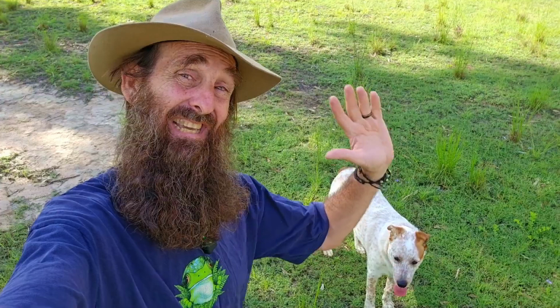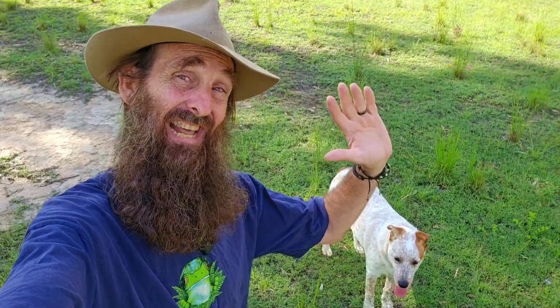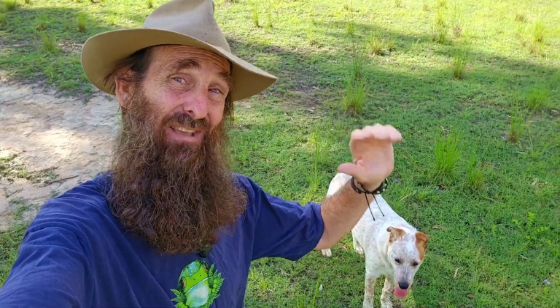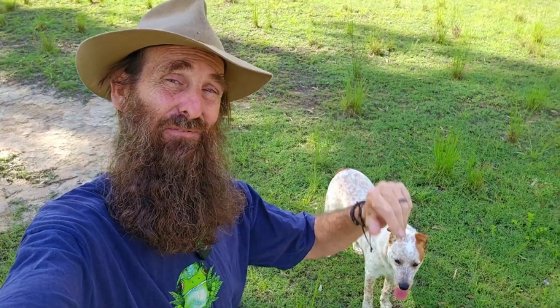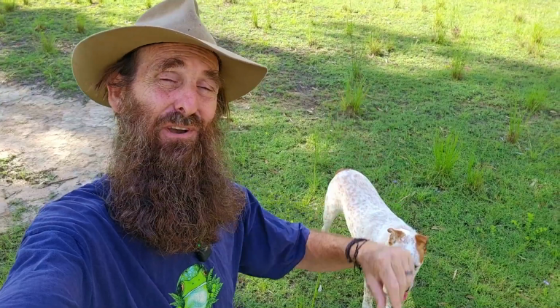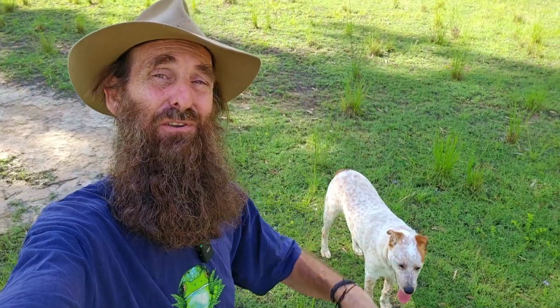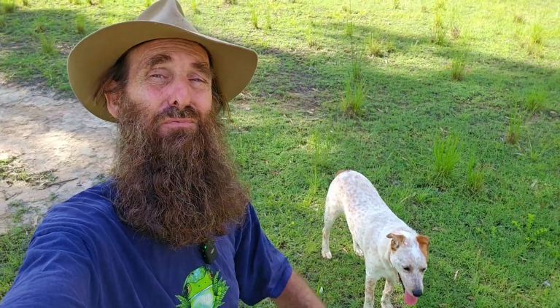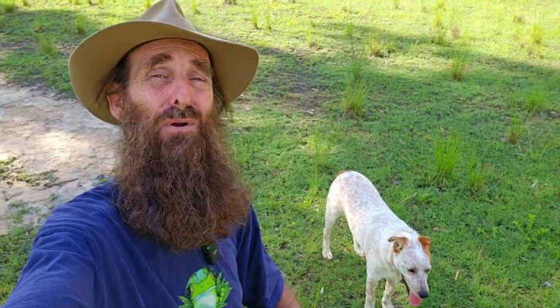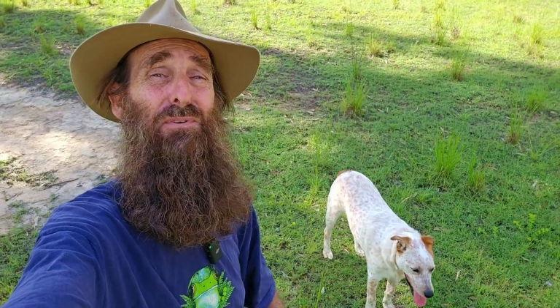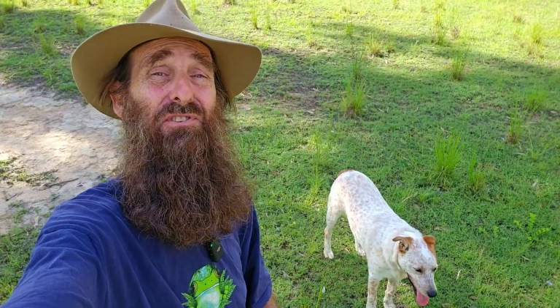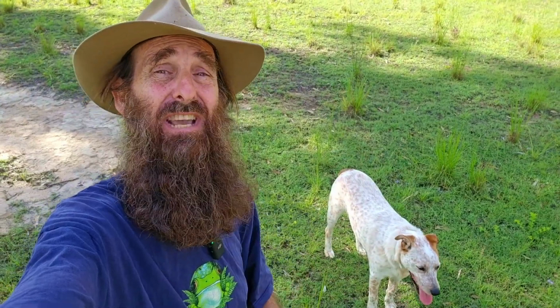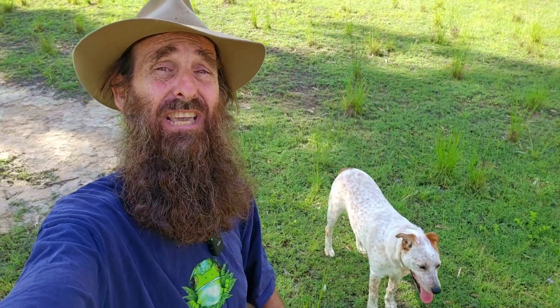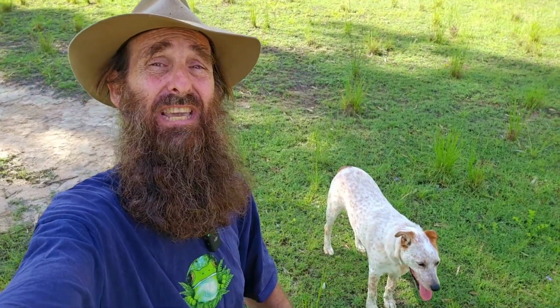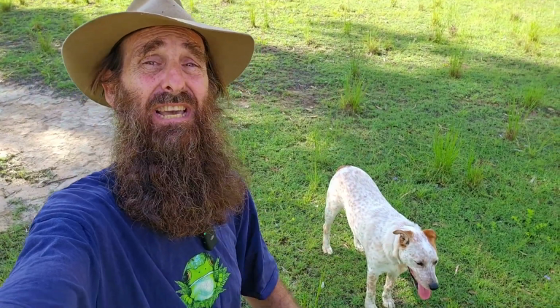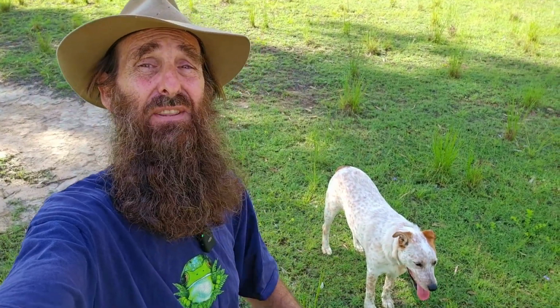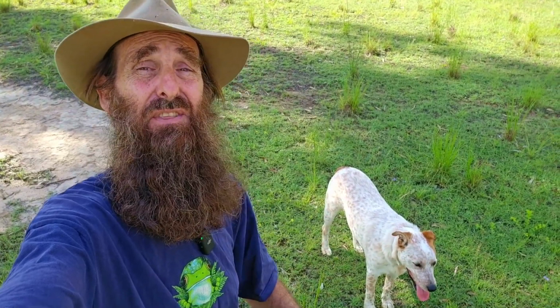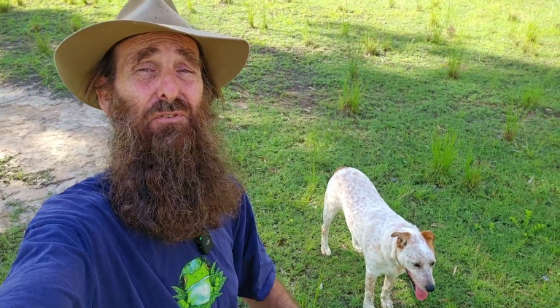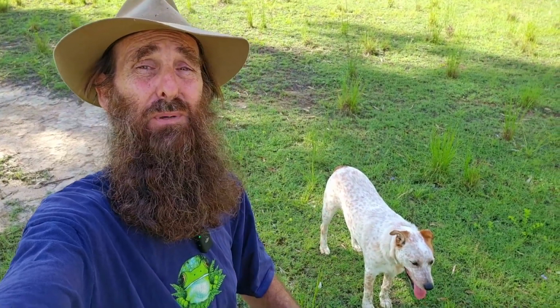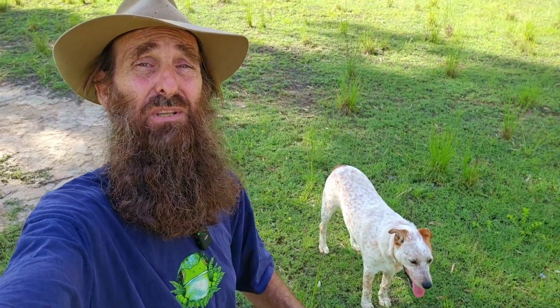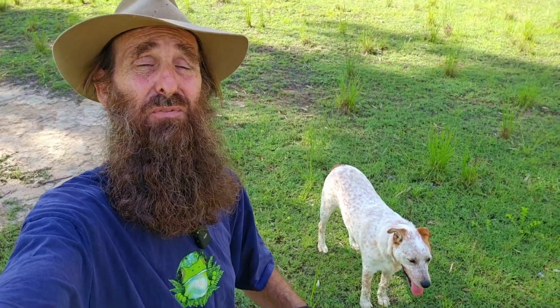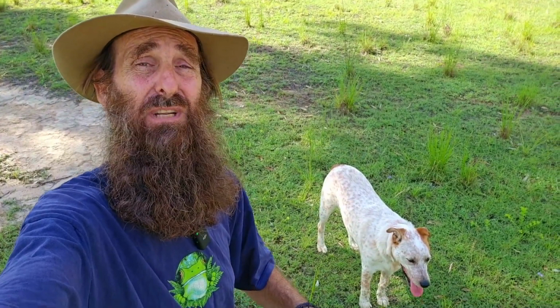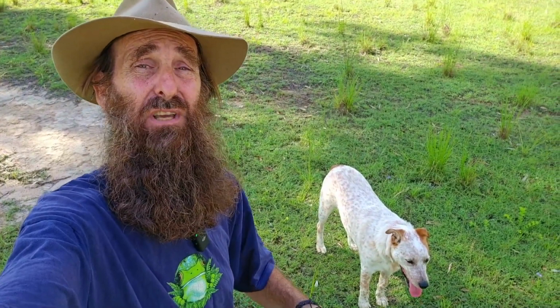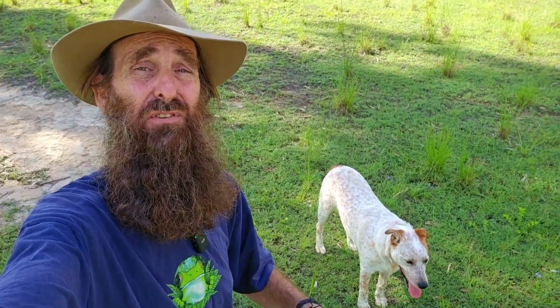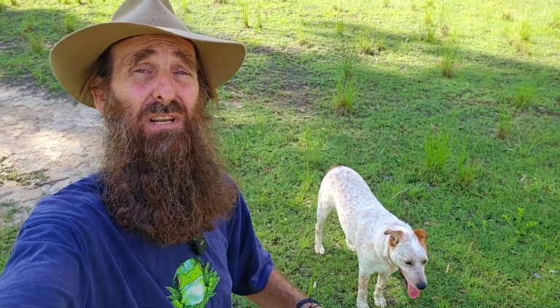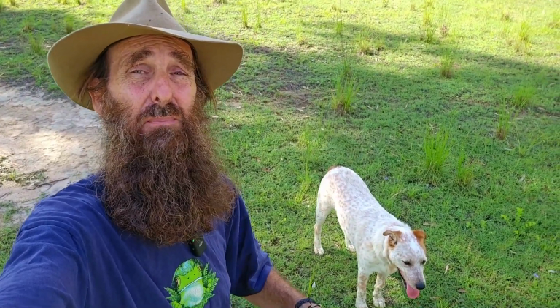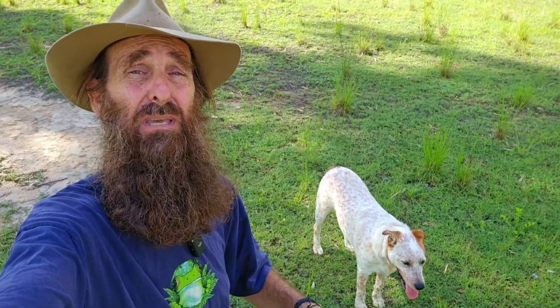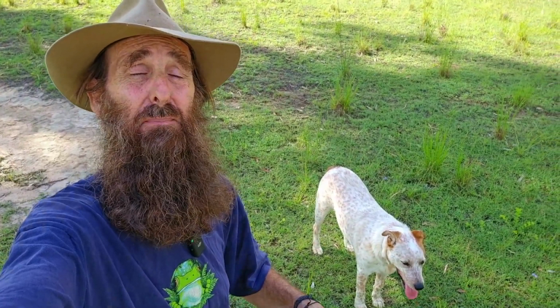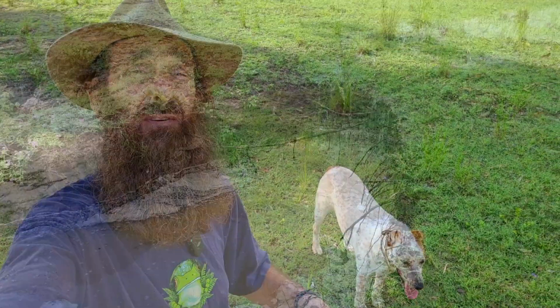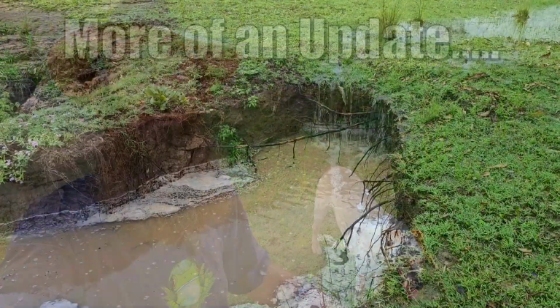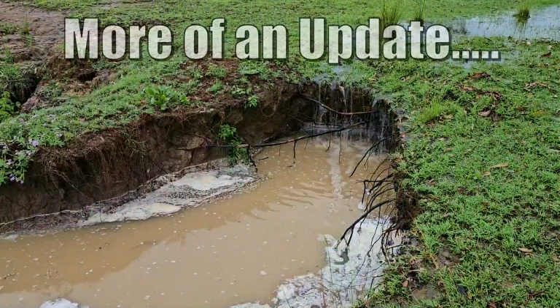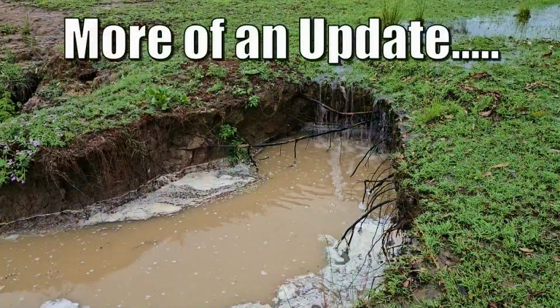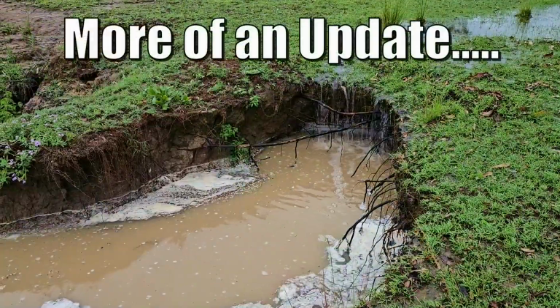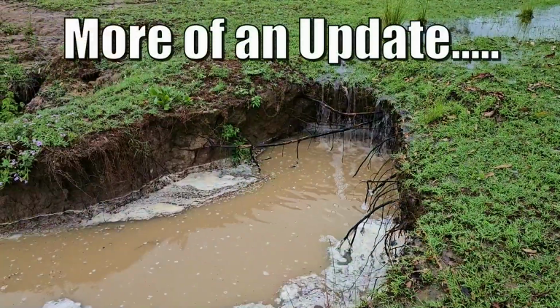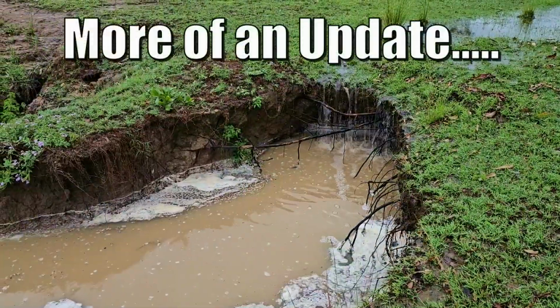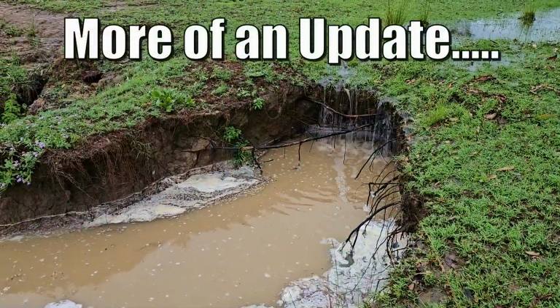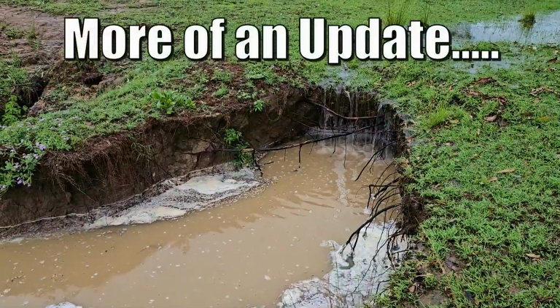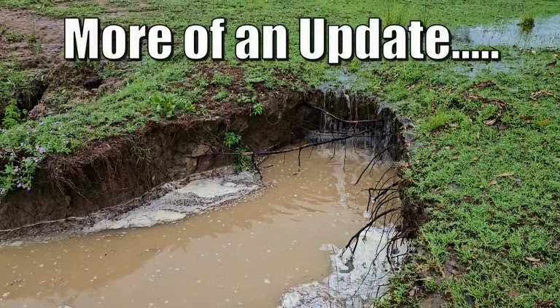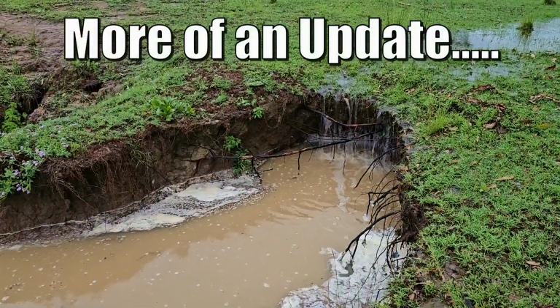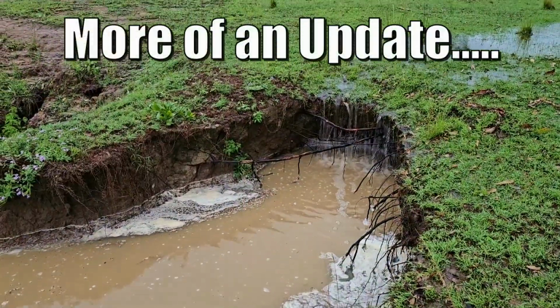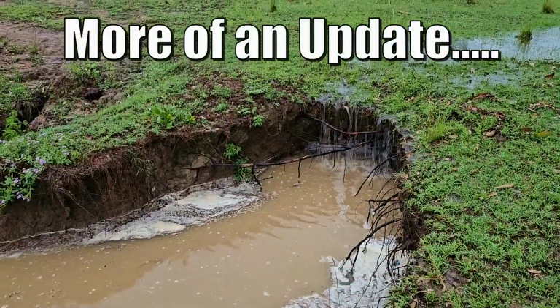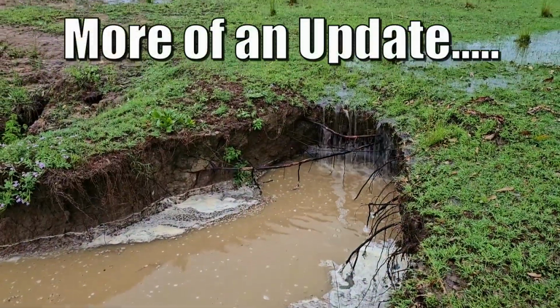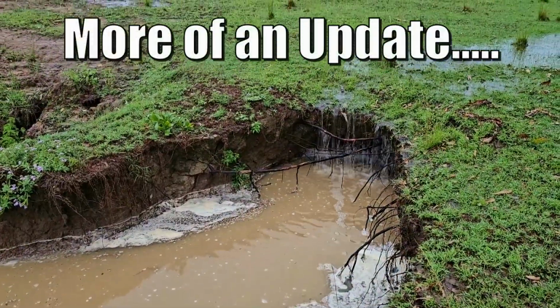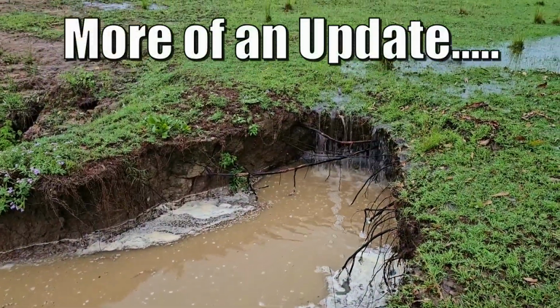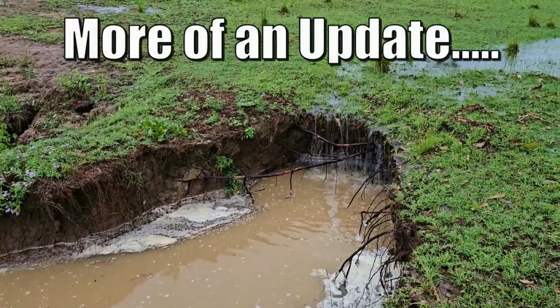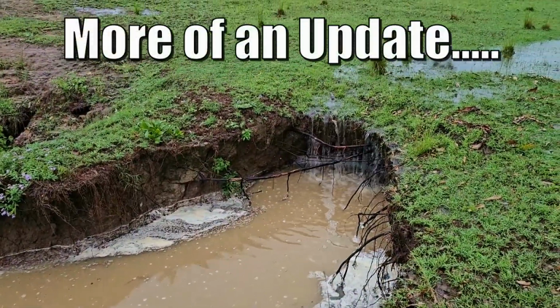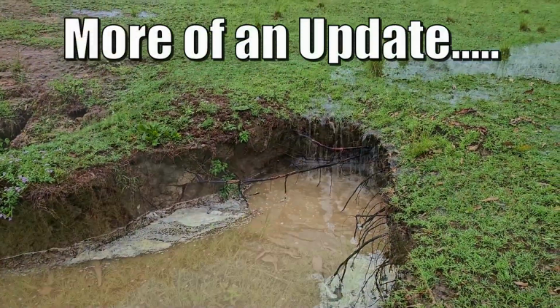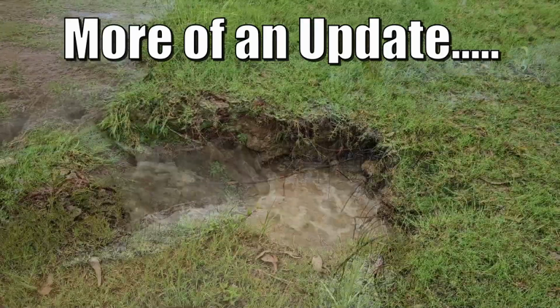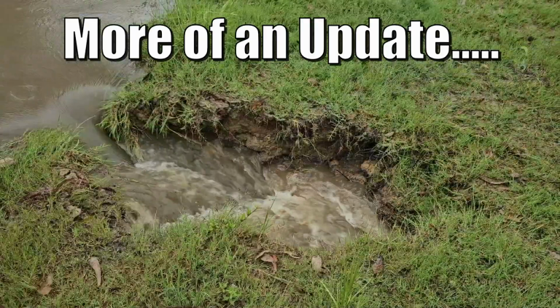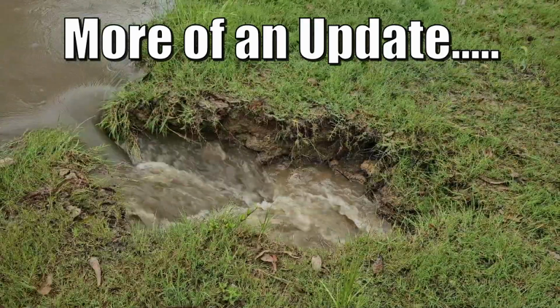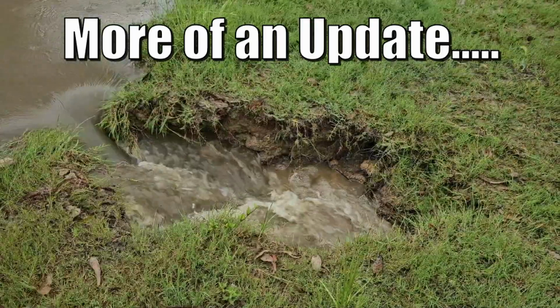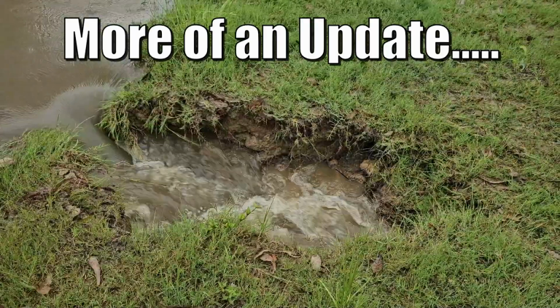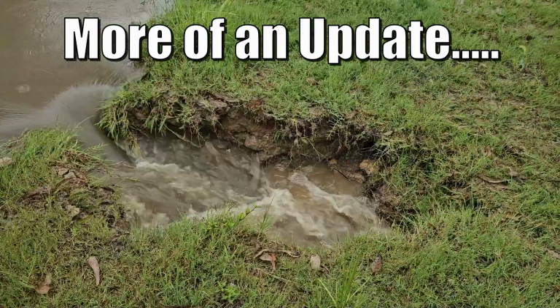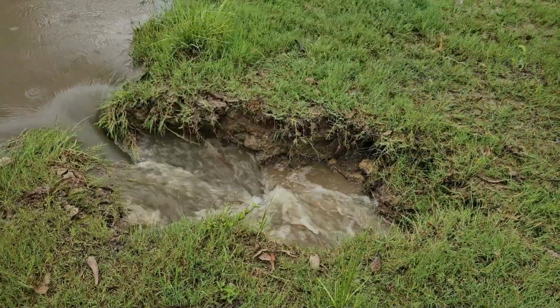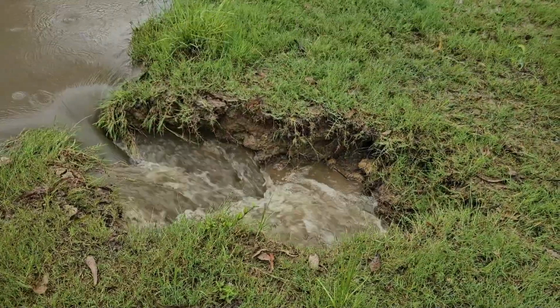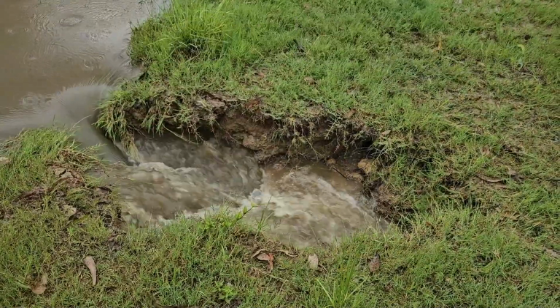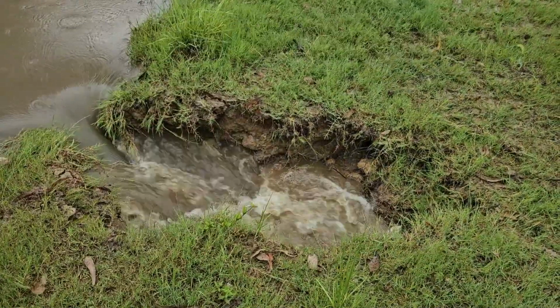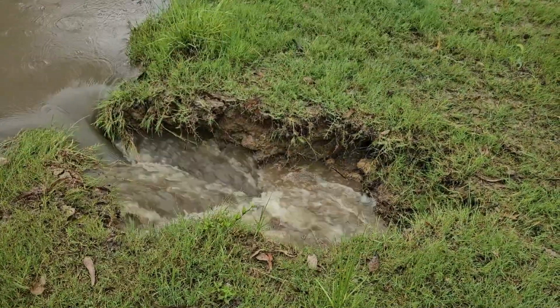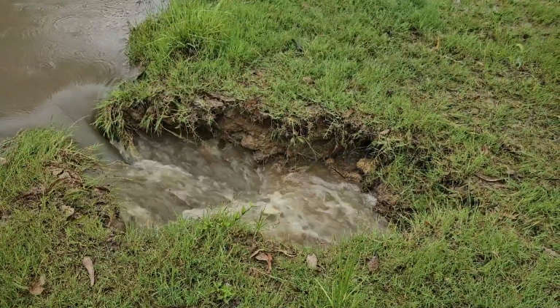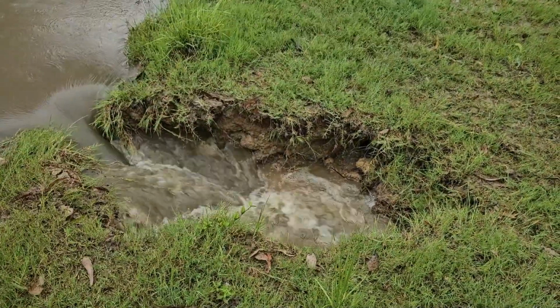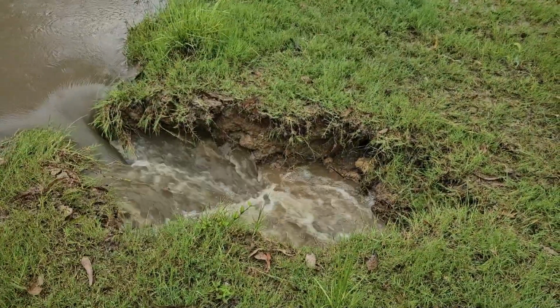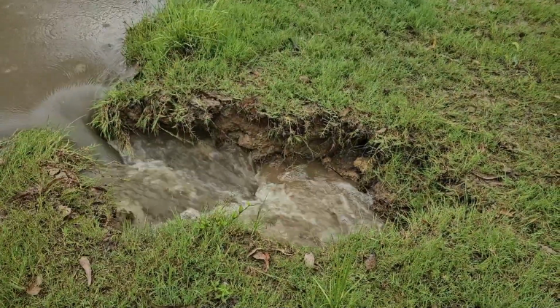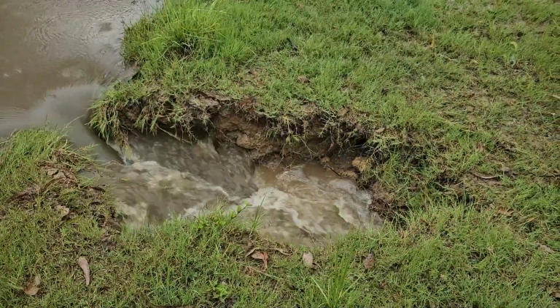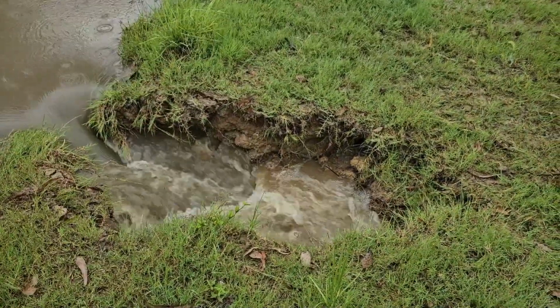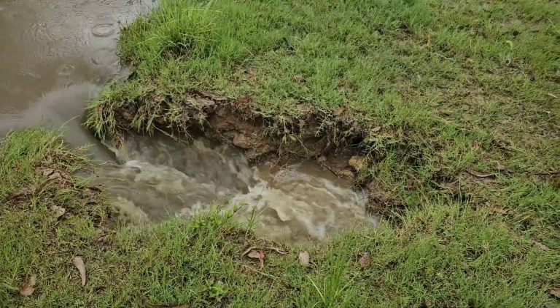G'day folks, Rob and Jack here. This week's video is going to be a bit of a recap on what happened to the dams after the rain event we had last week.